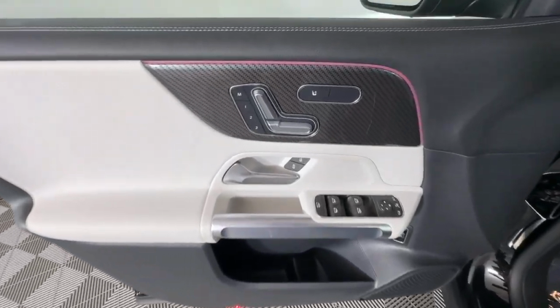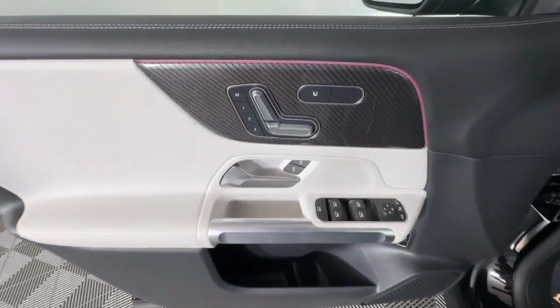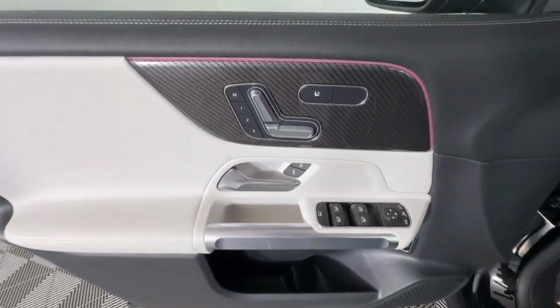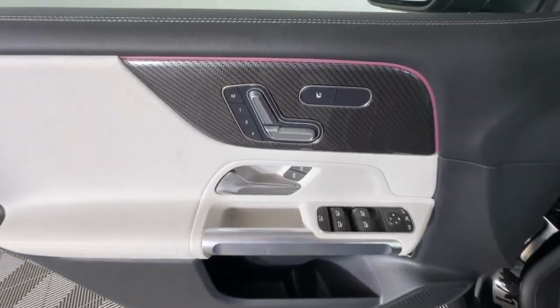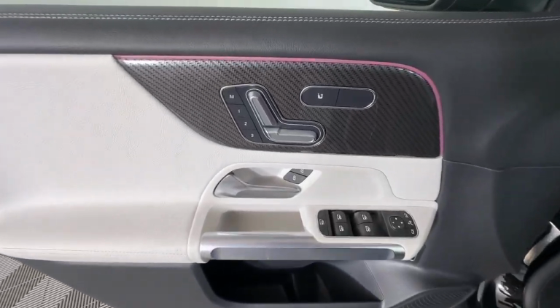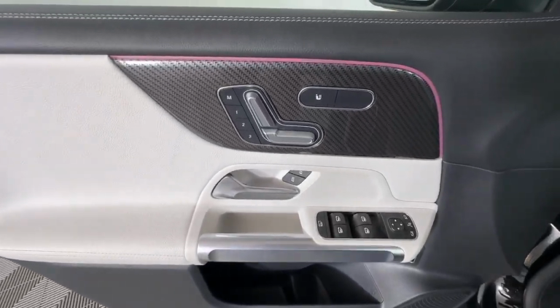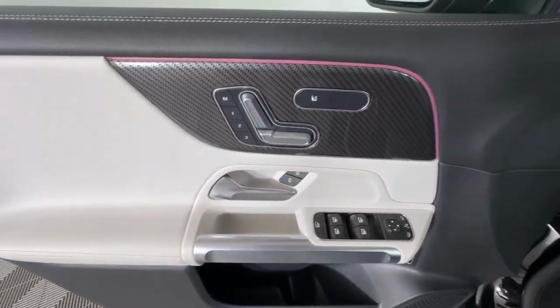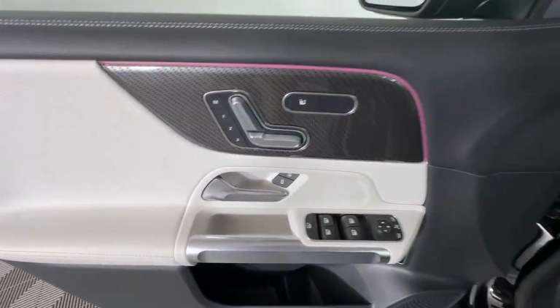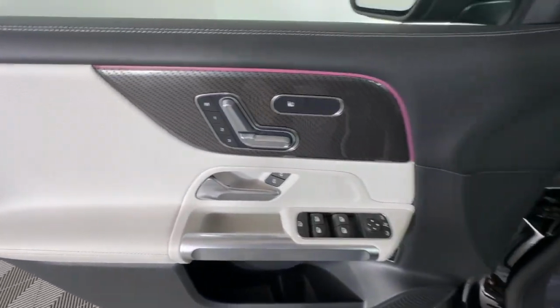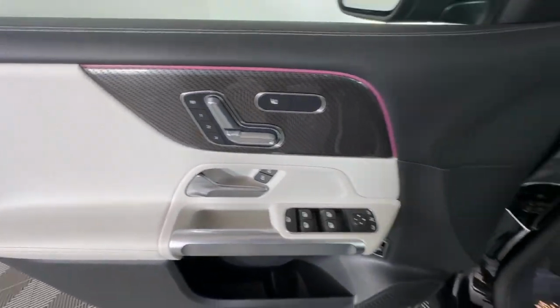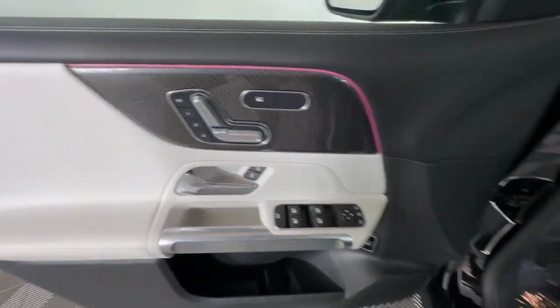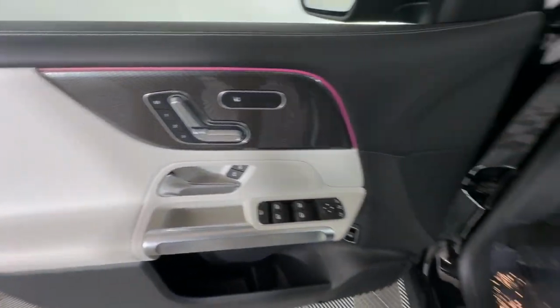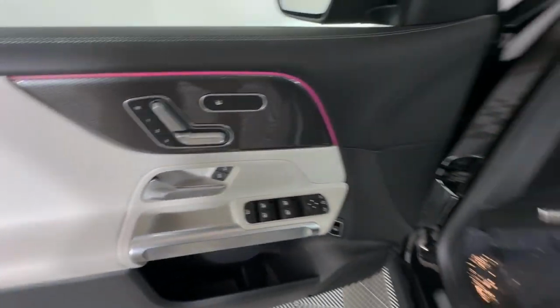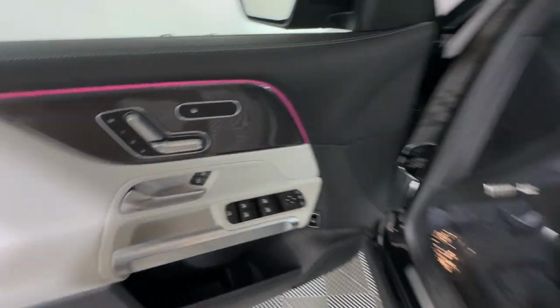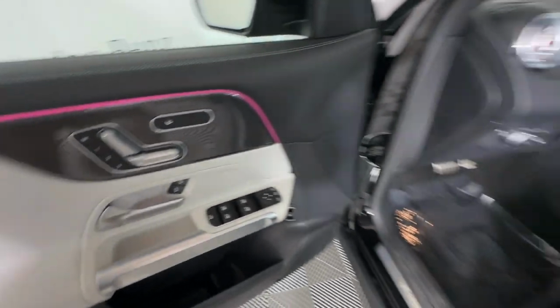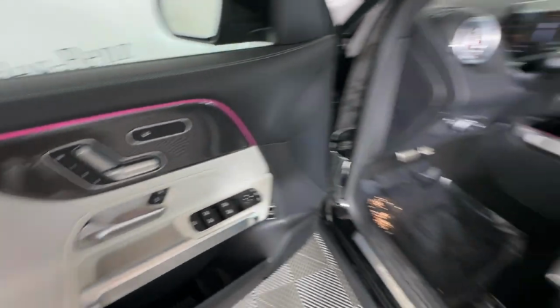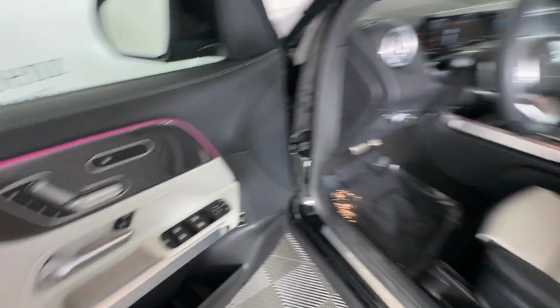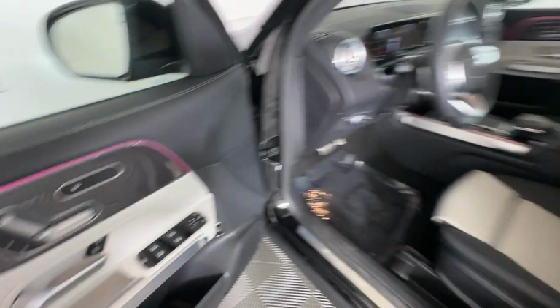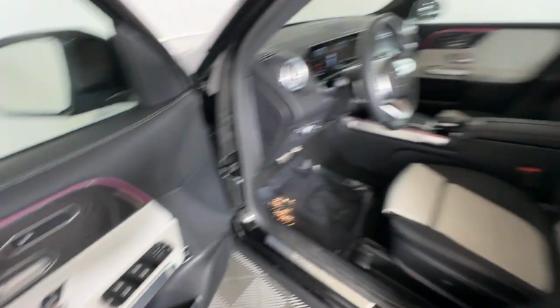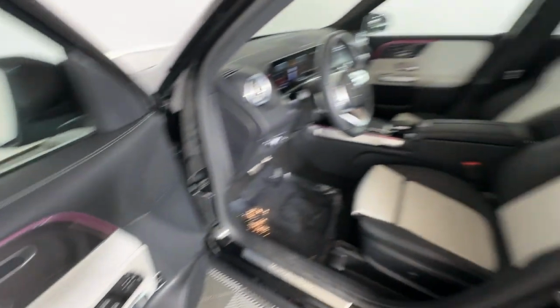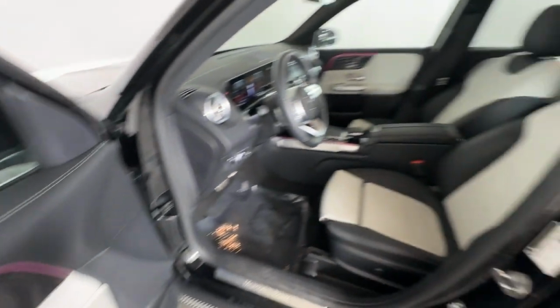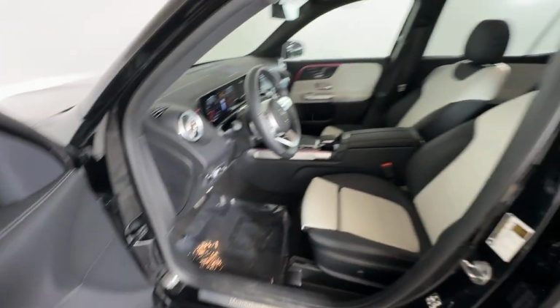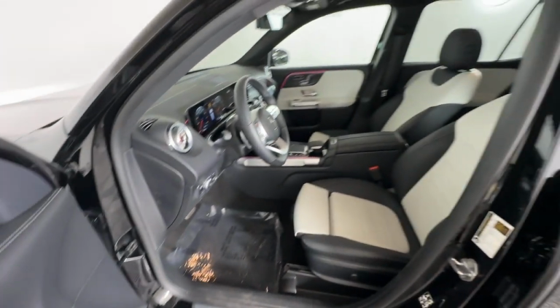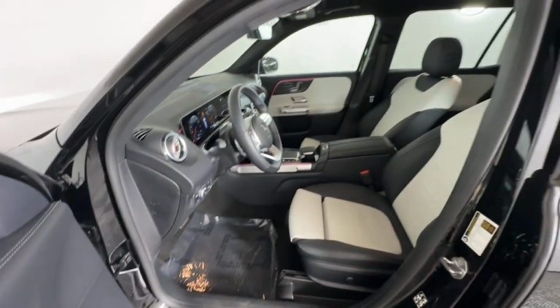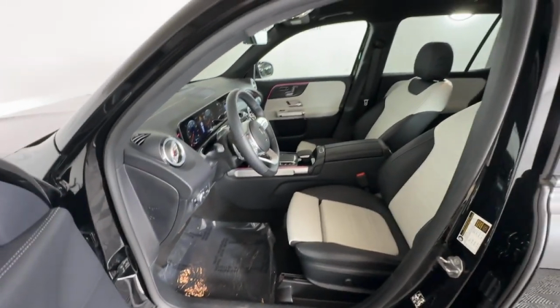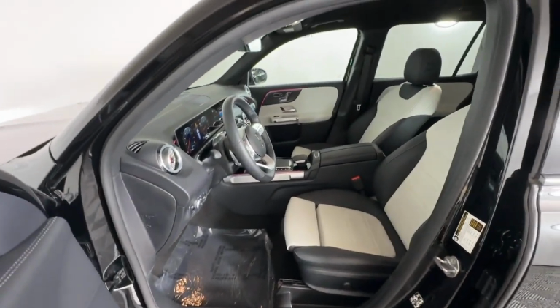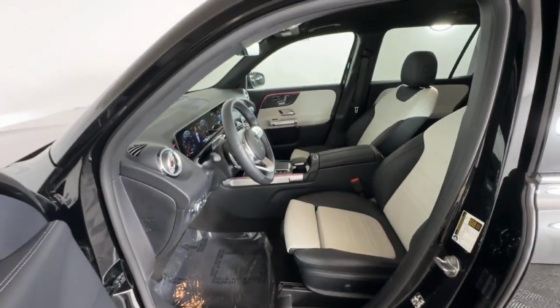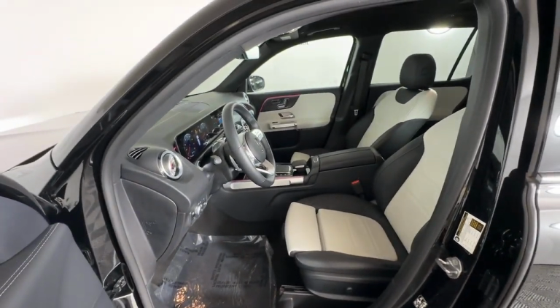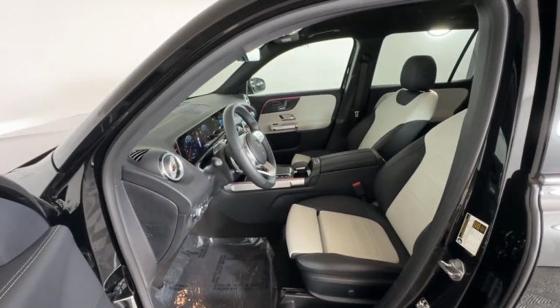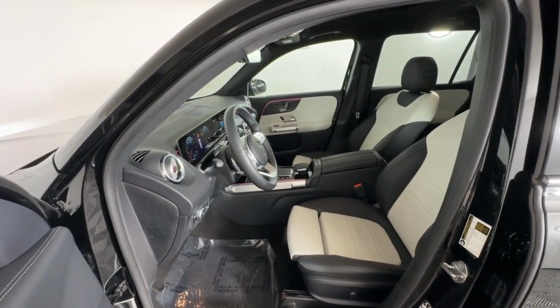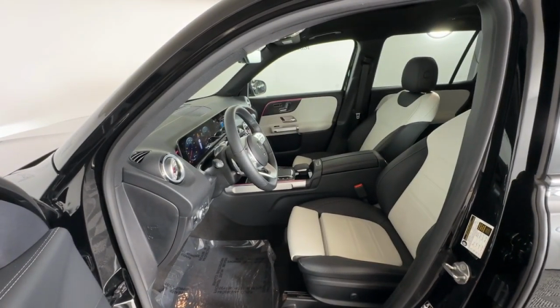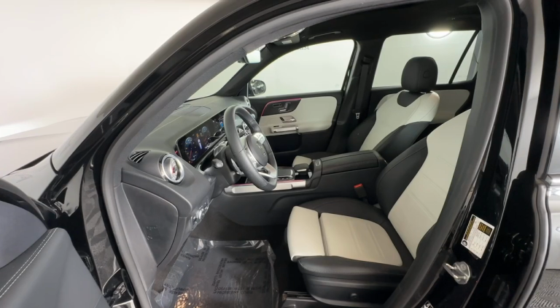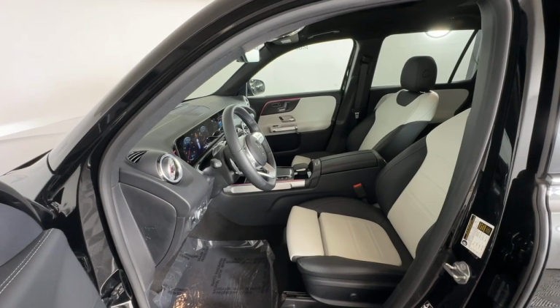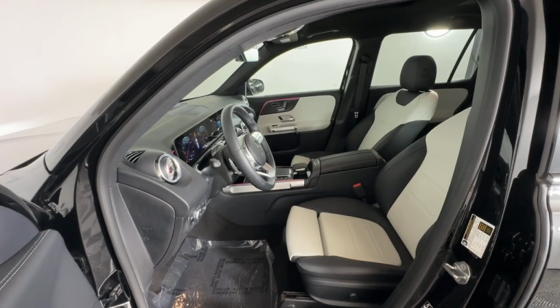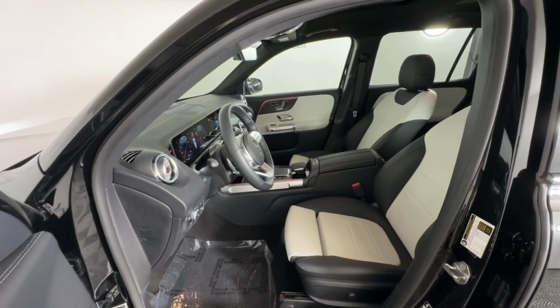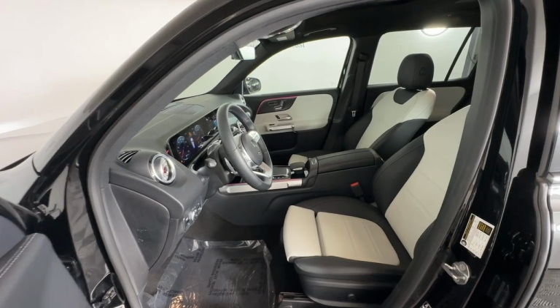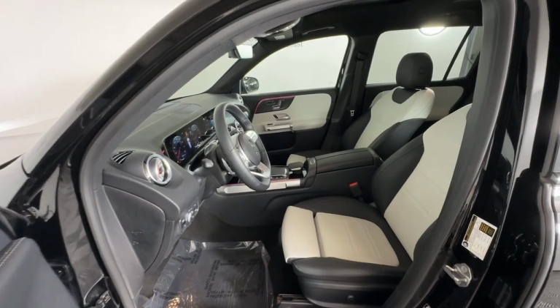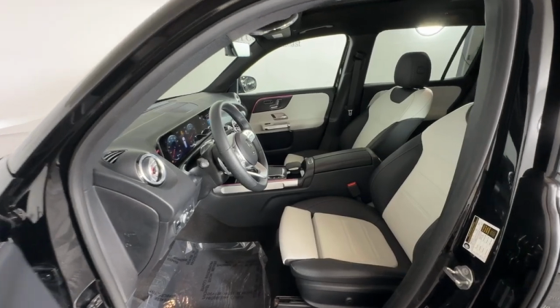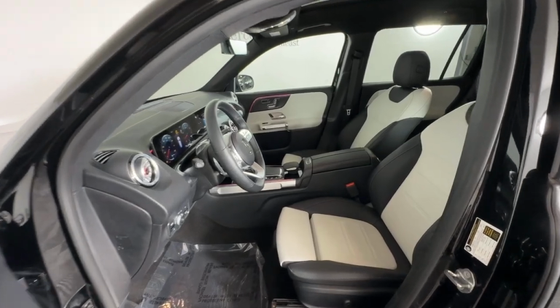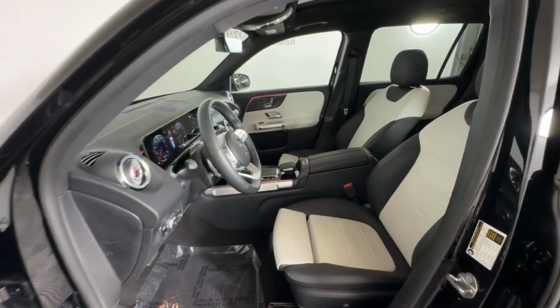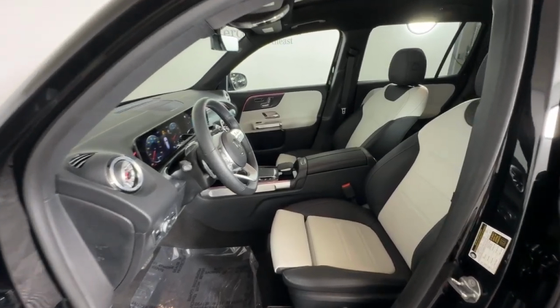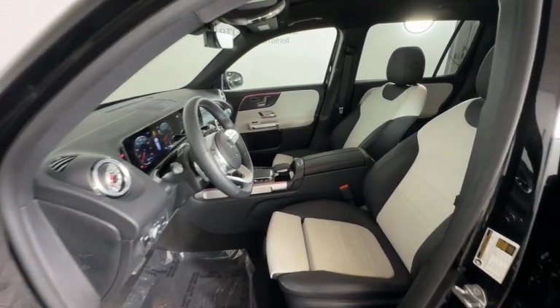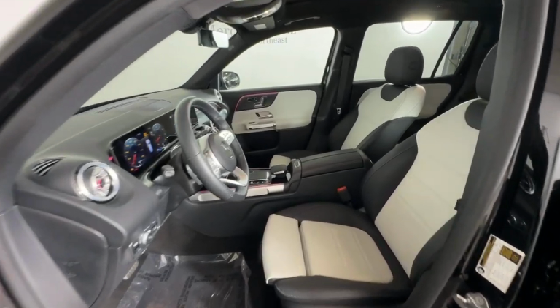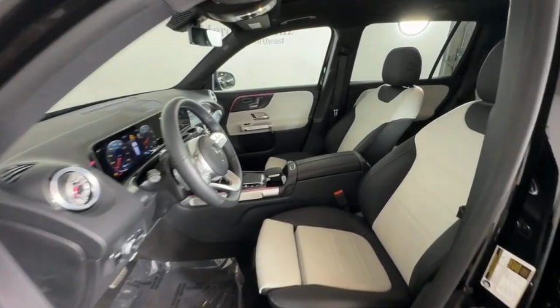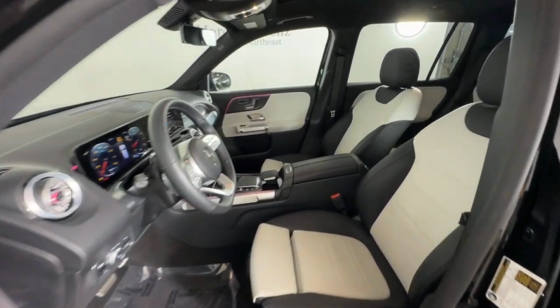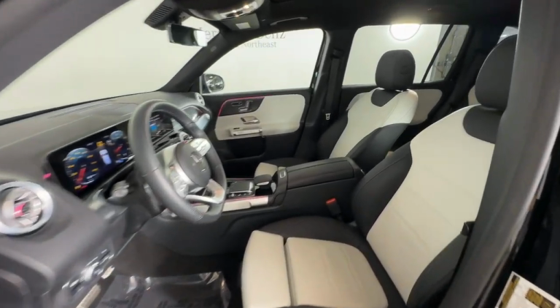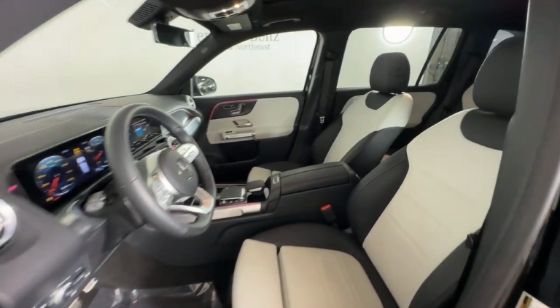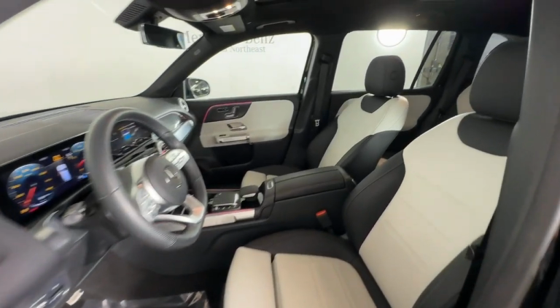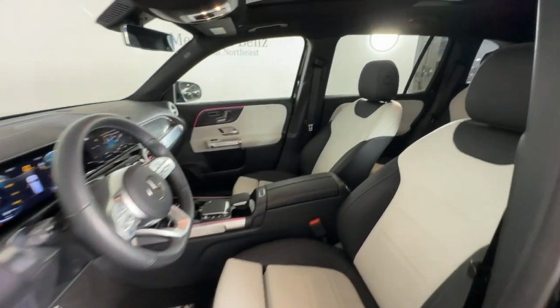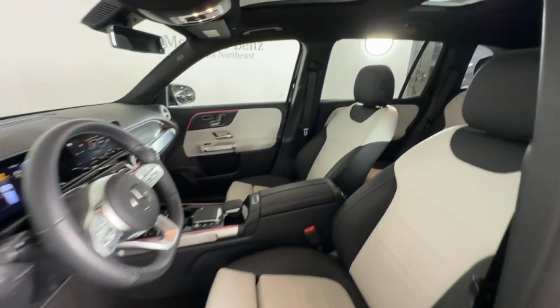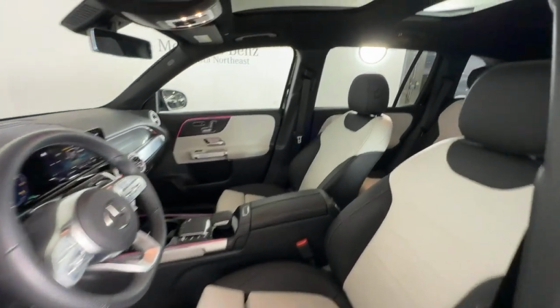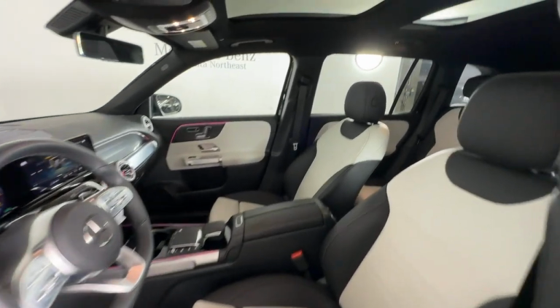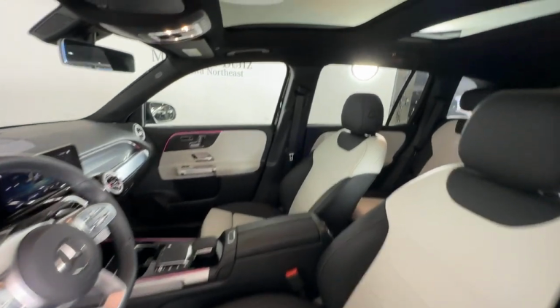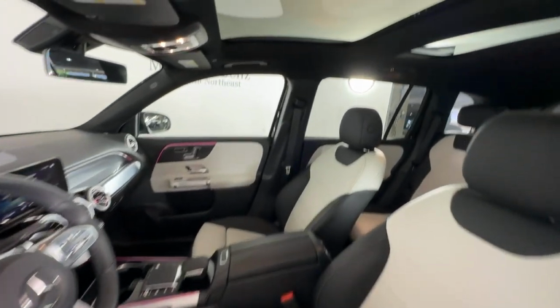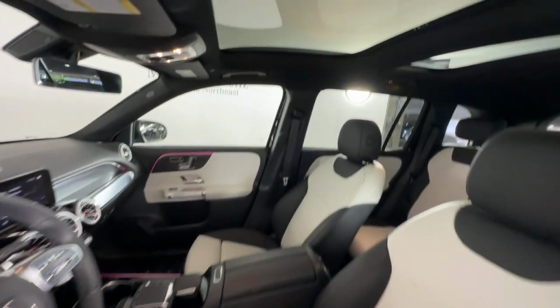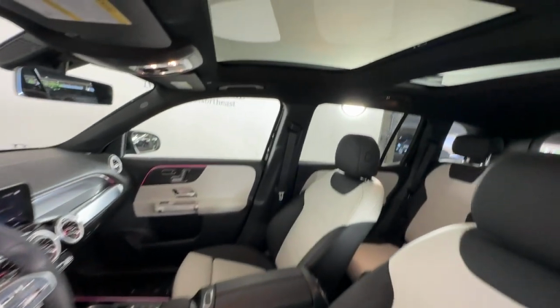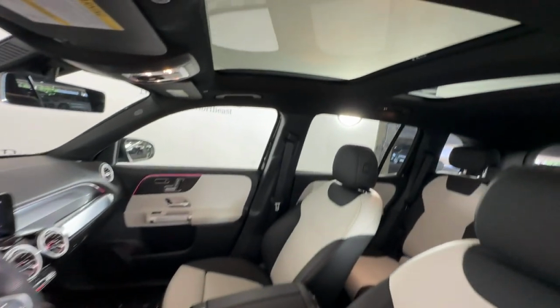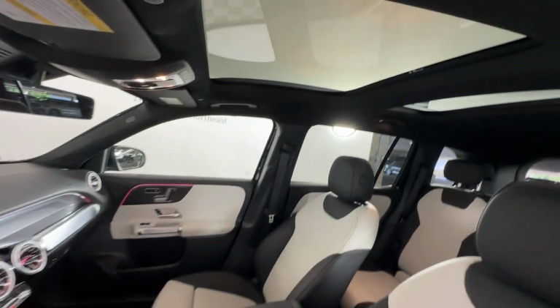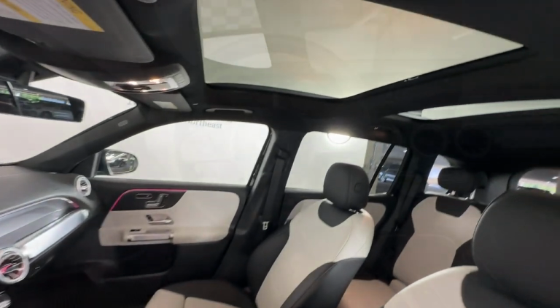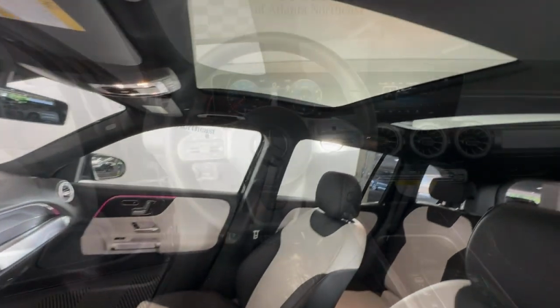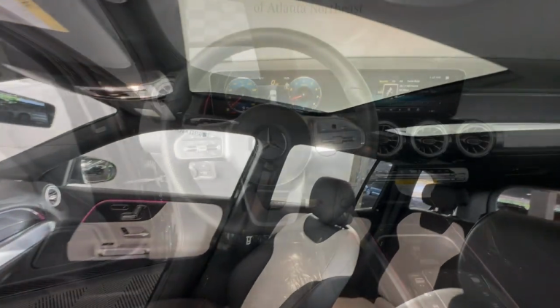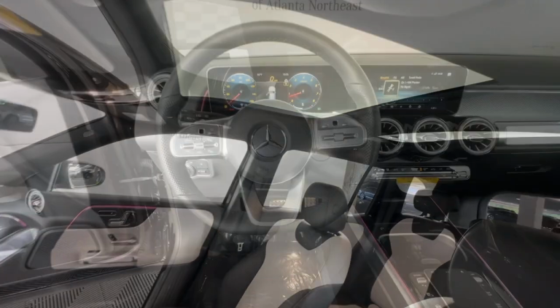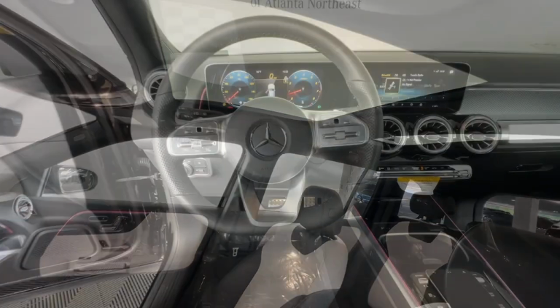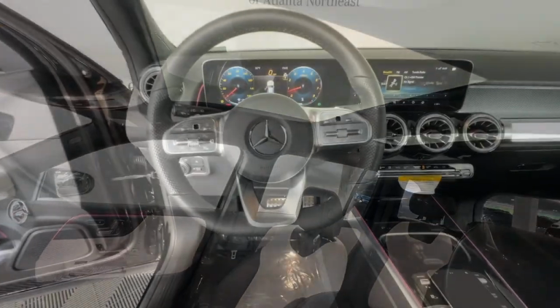Feel the confidence that comes standard with superior quality. Drive the GLB SUV — treat yourself to a road test today. Our staff will toss you the keys and give you an outstanding customer experience.